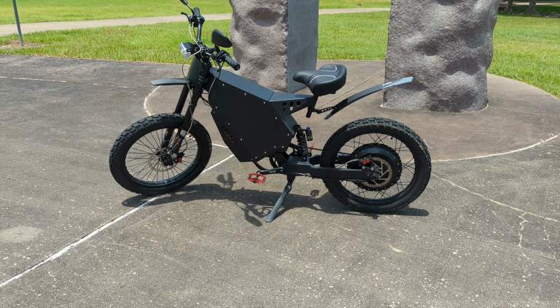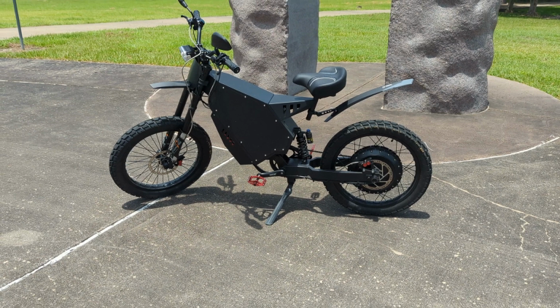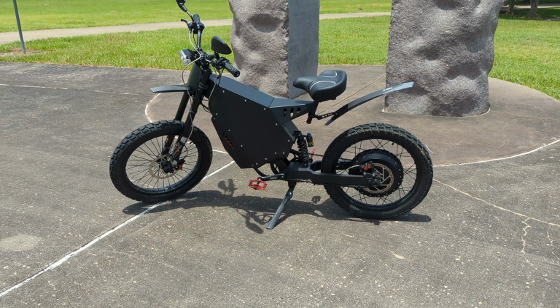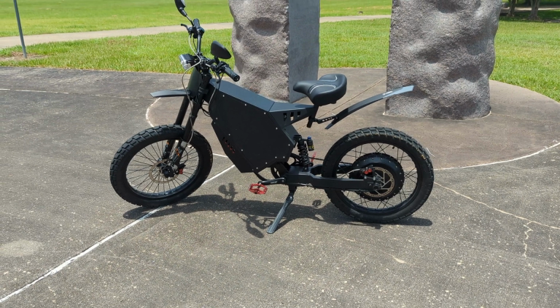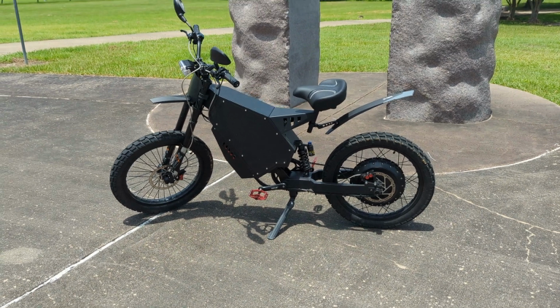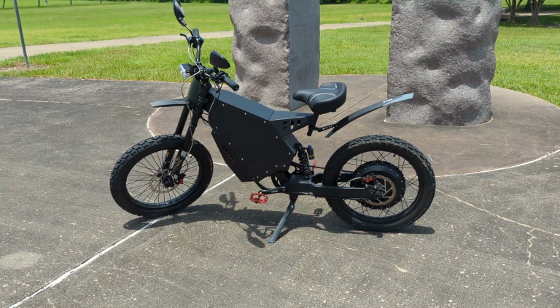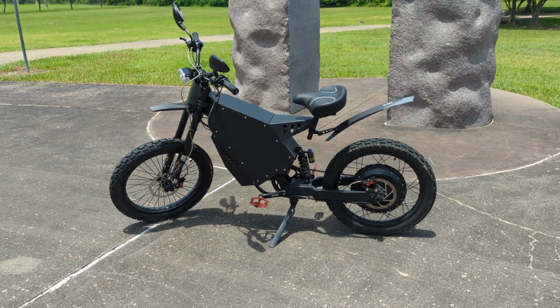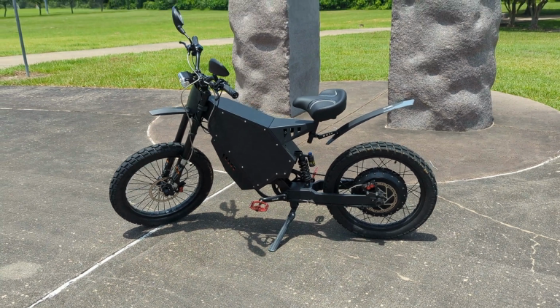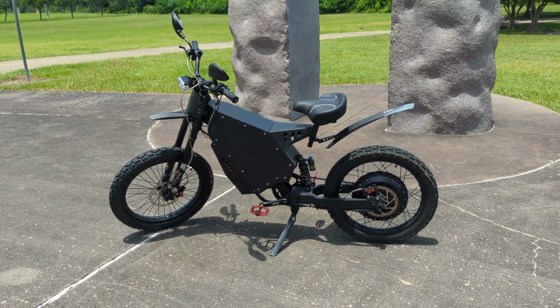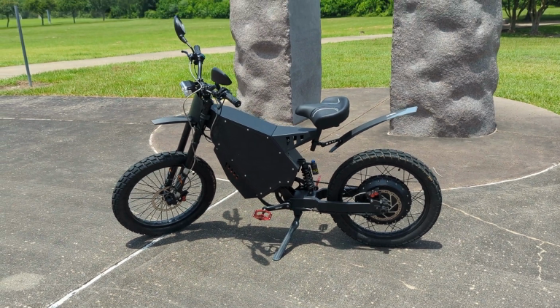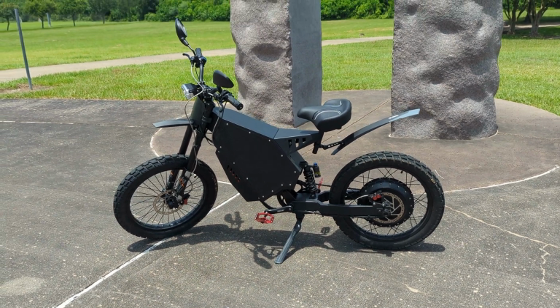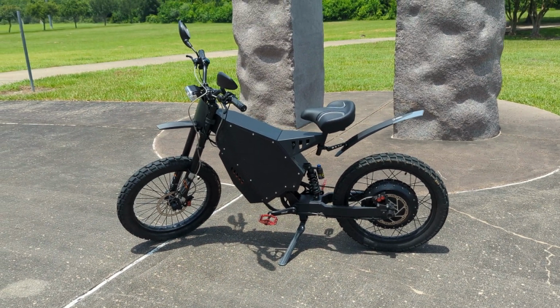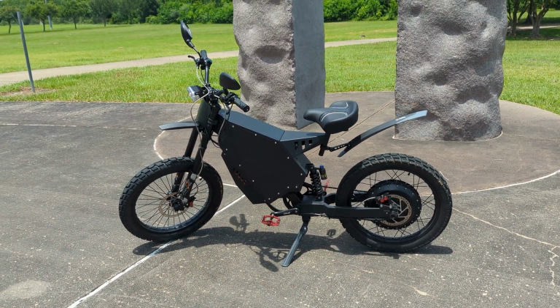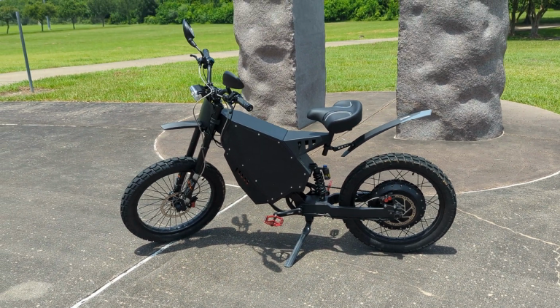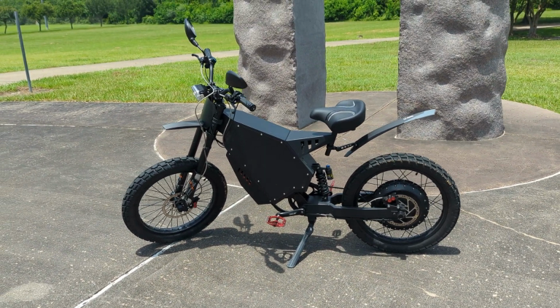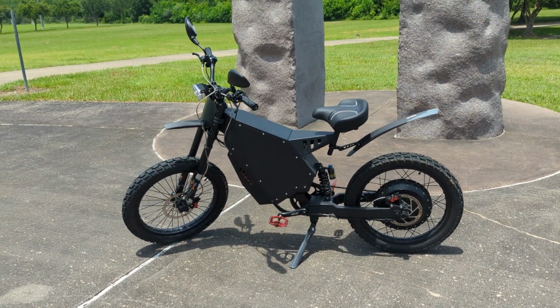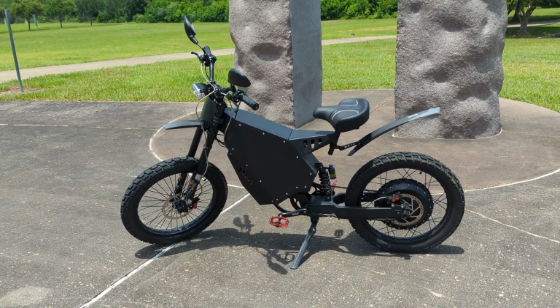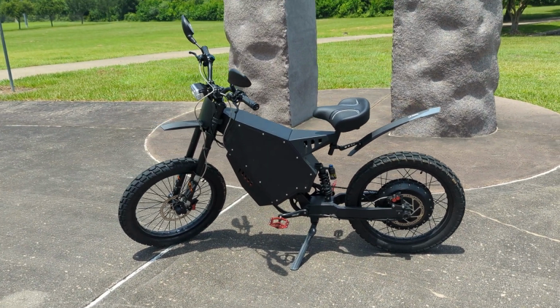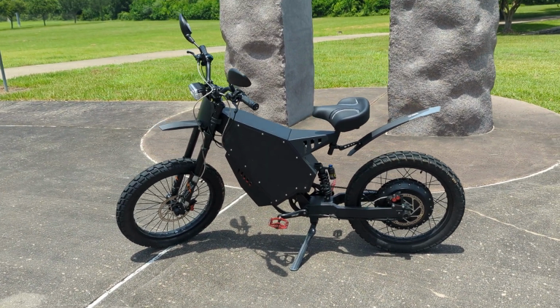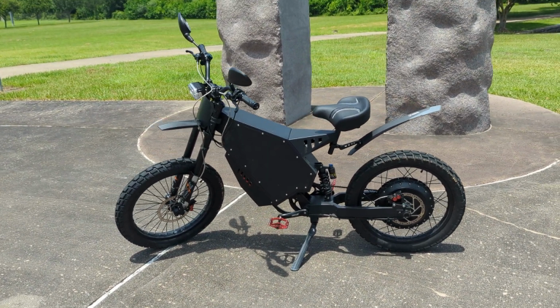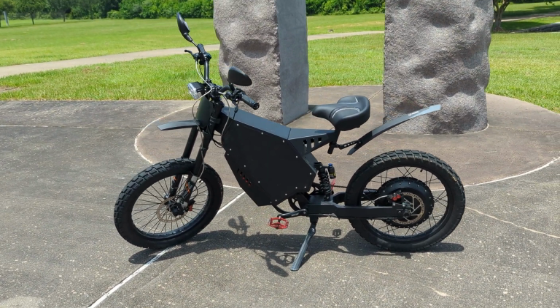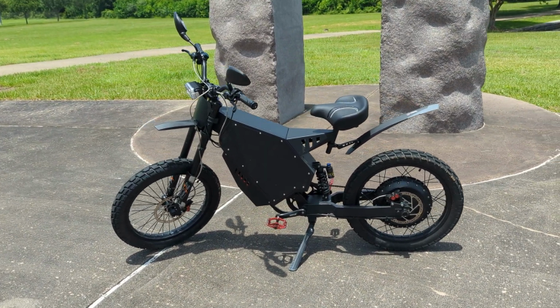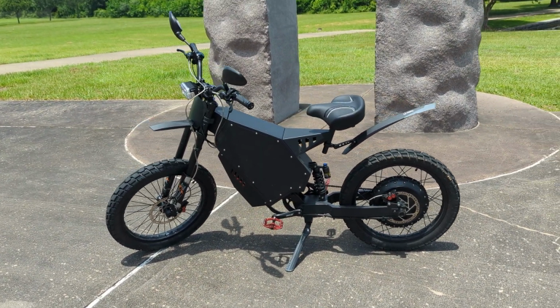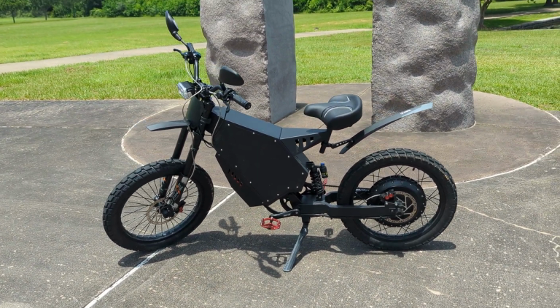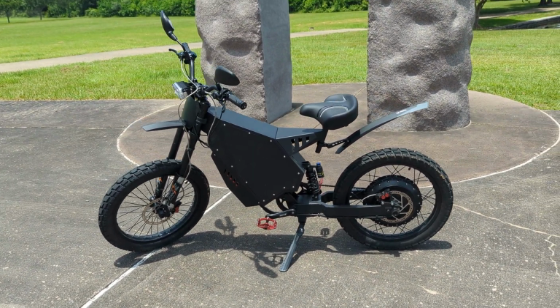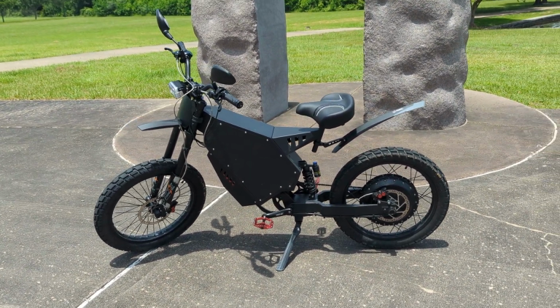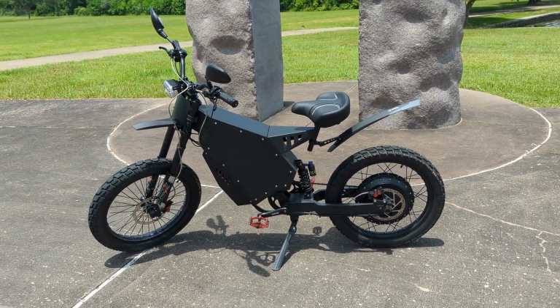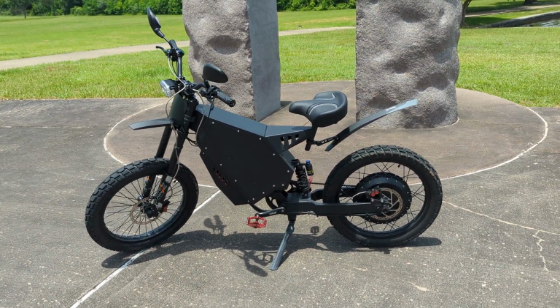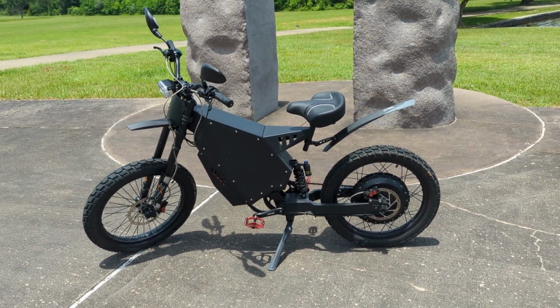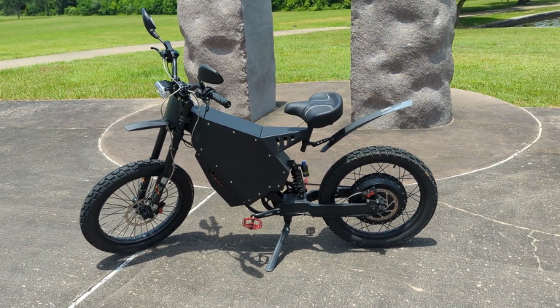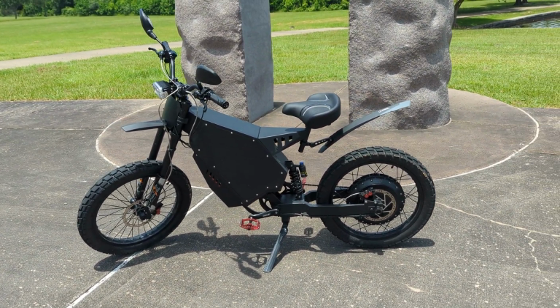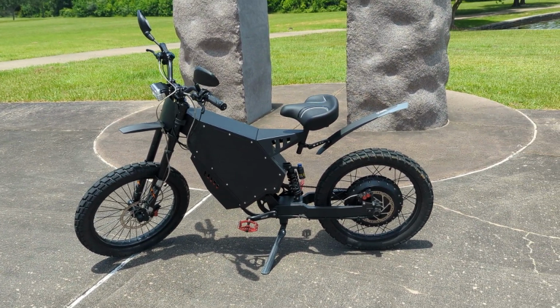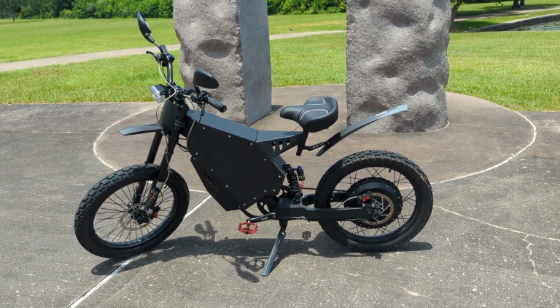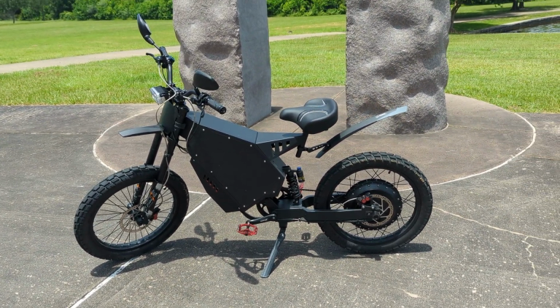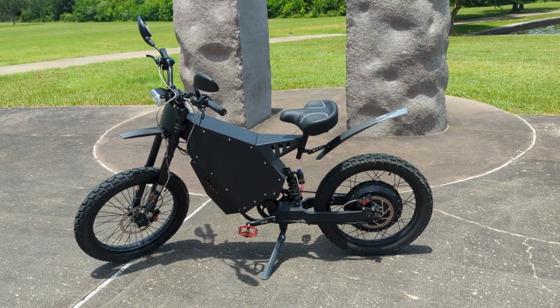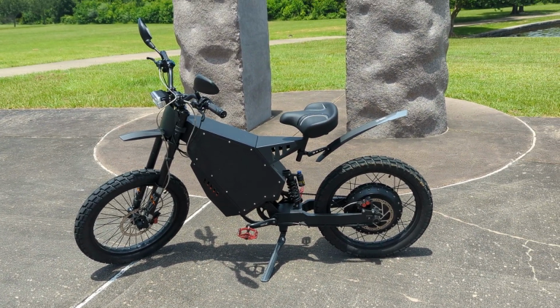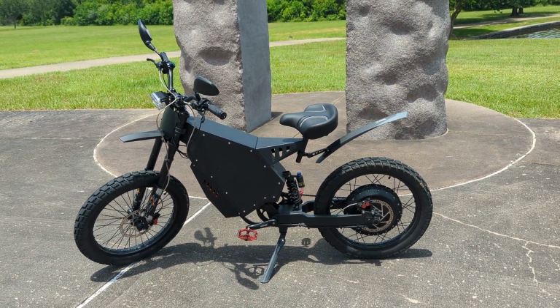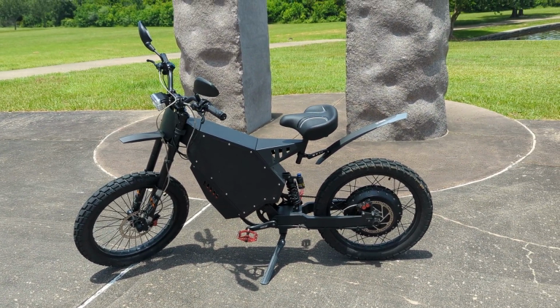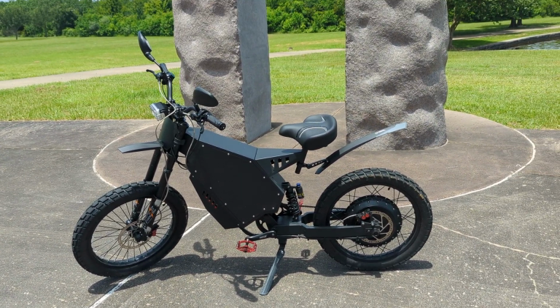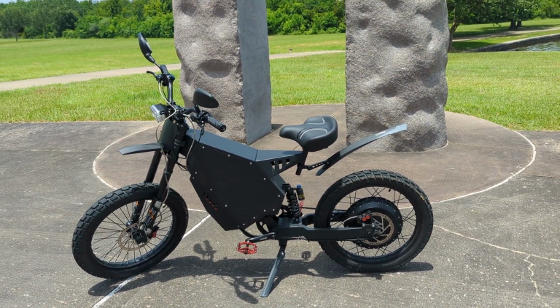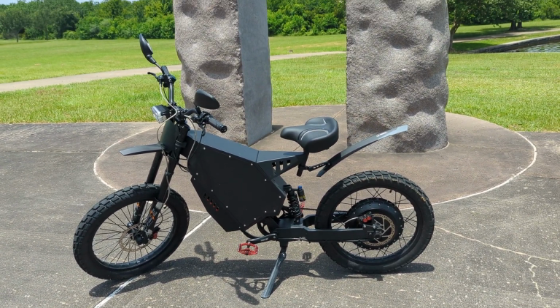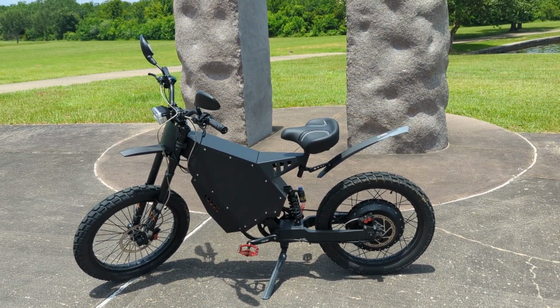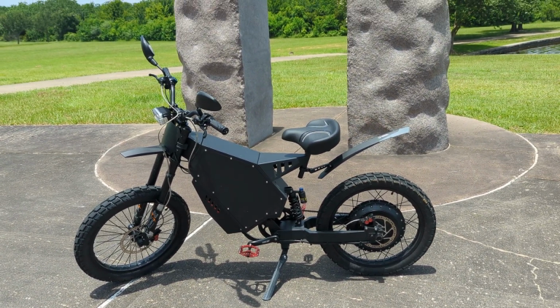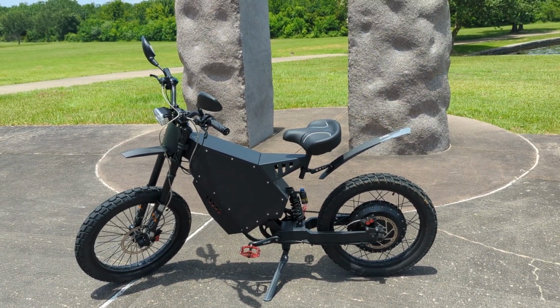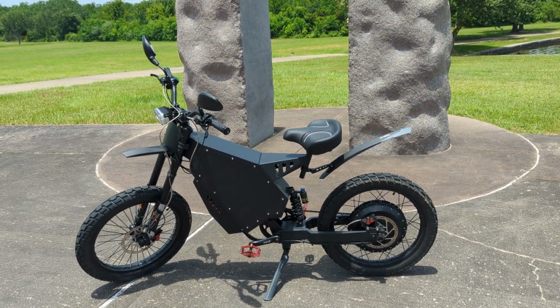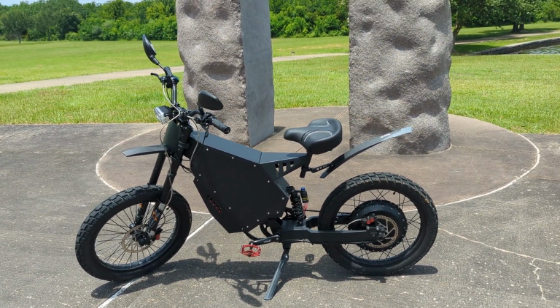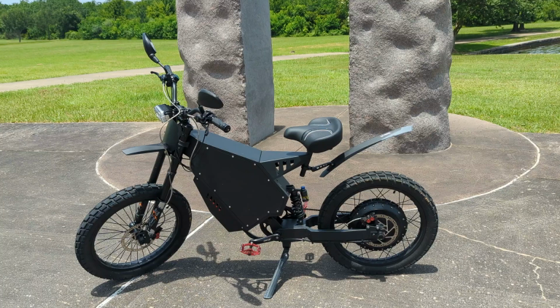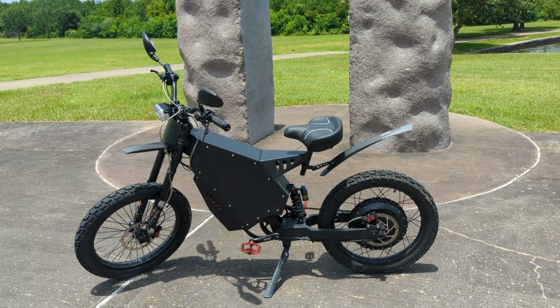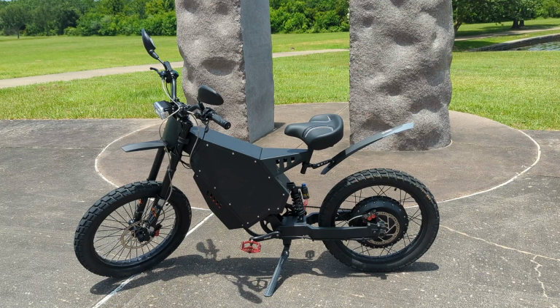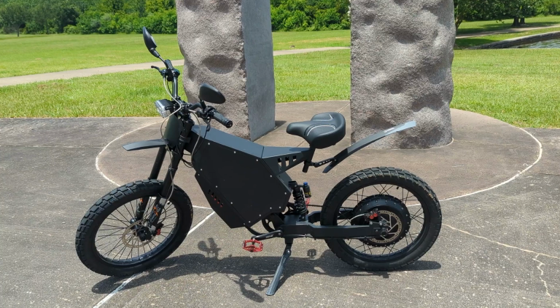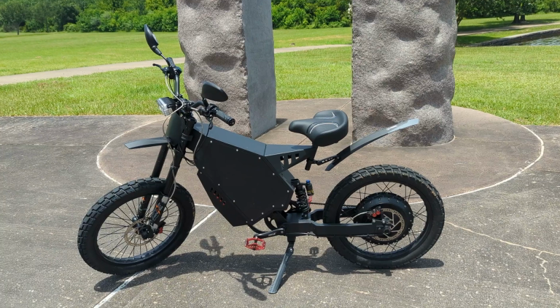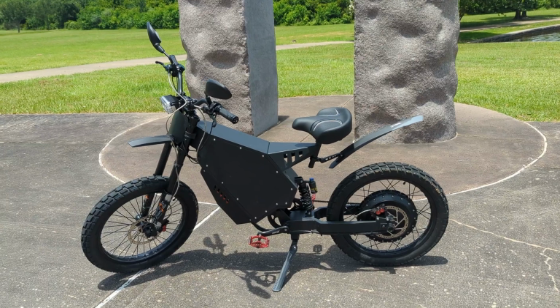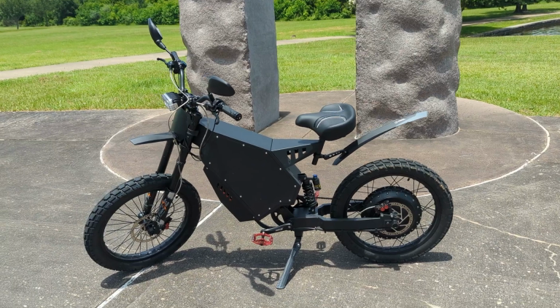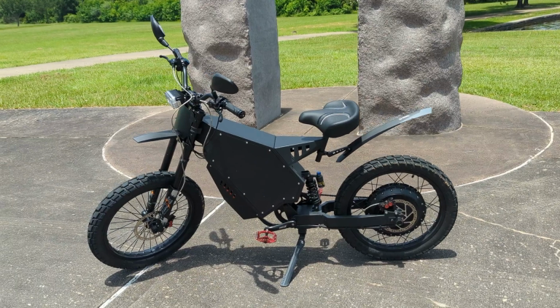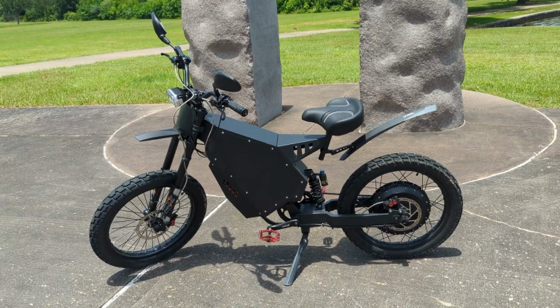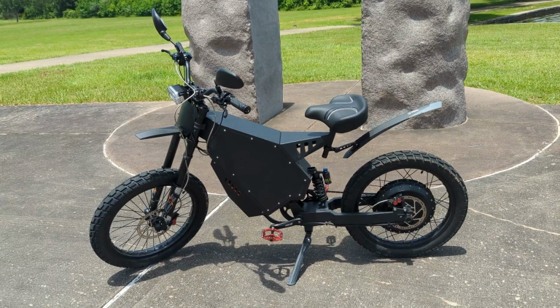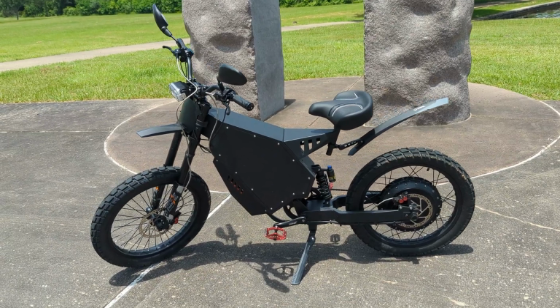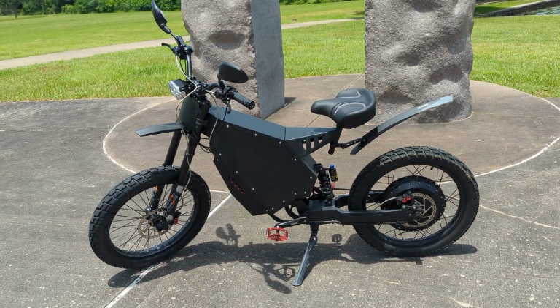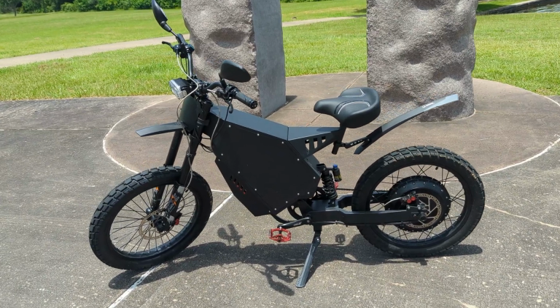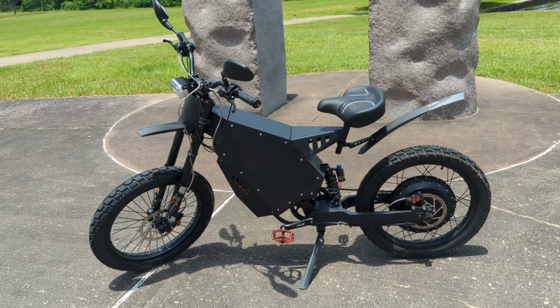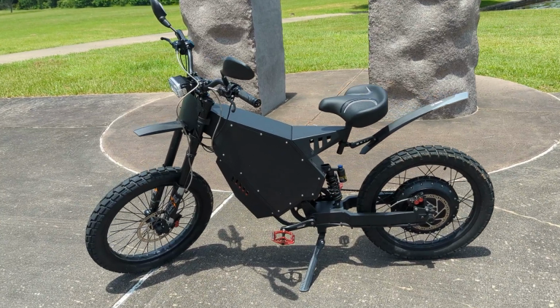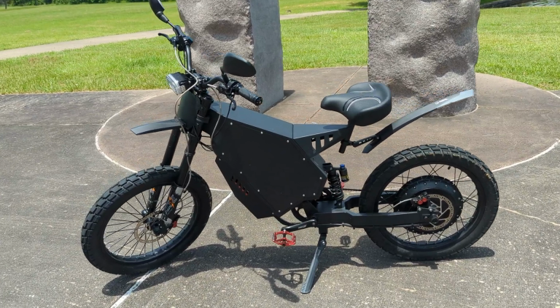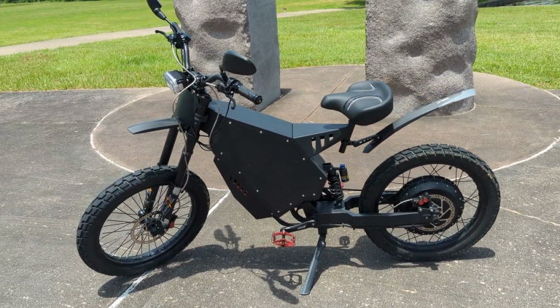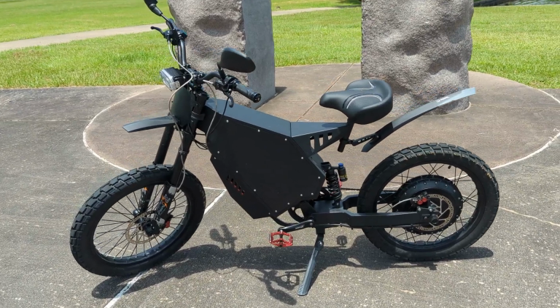How's it going? So in today's video I'm going to try to squeeze just a little bit more power out of this already insane 70 mile an hour beast.